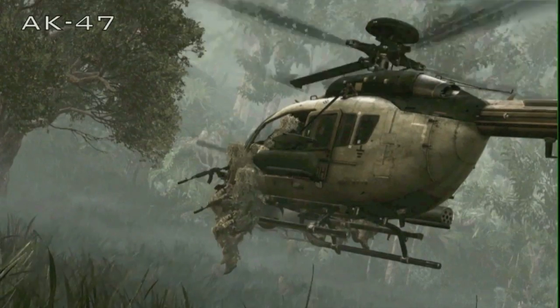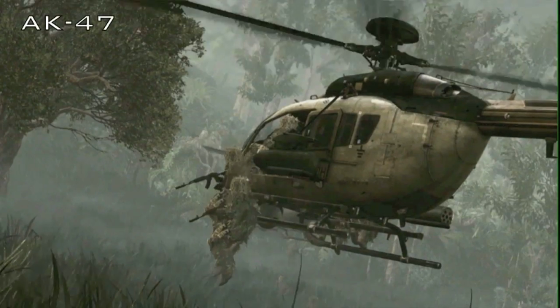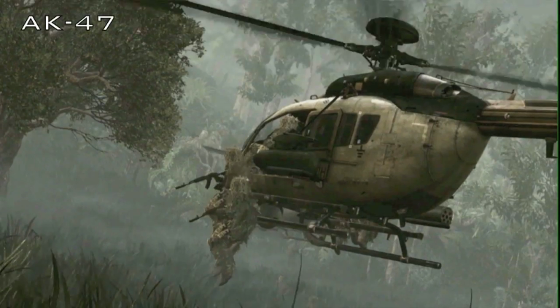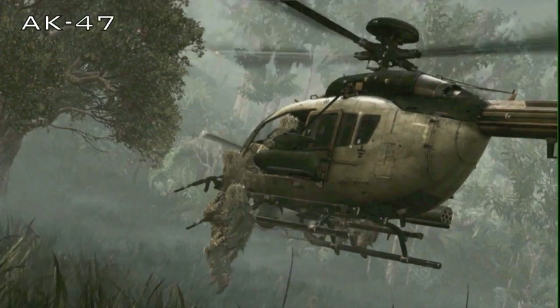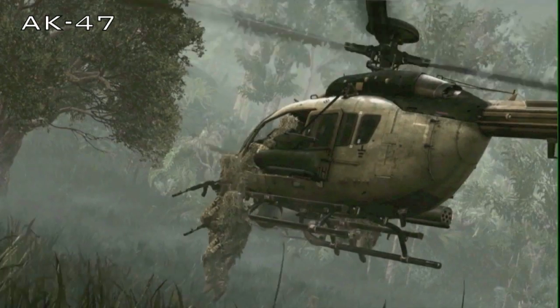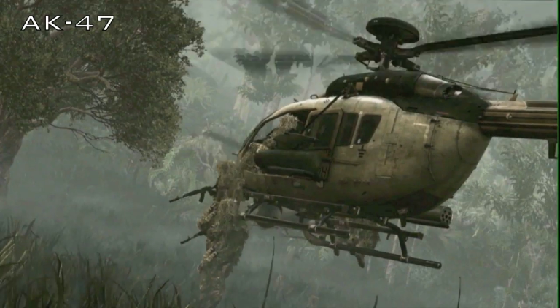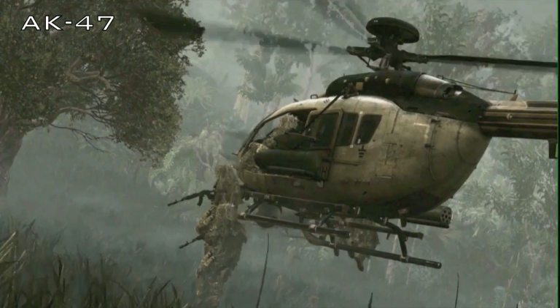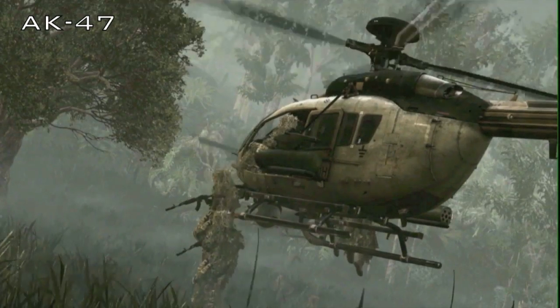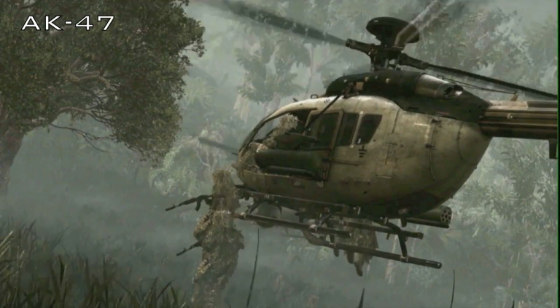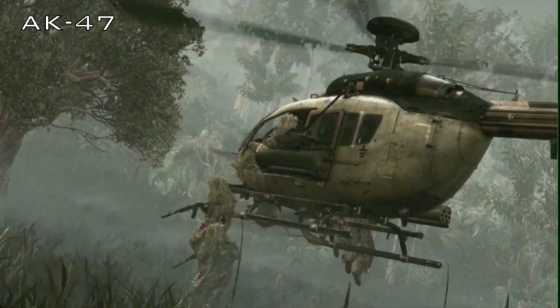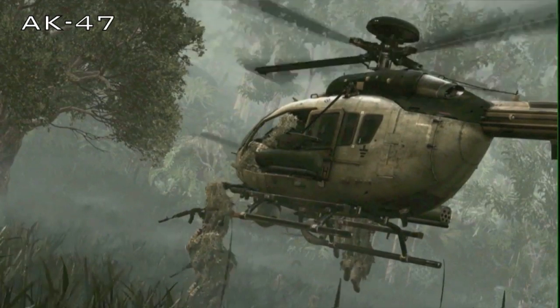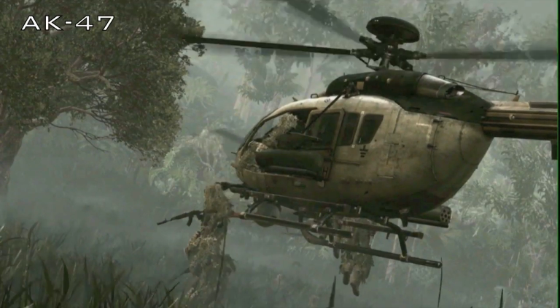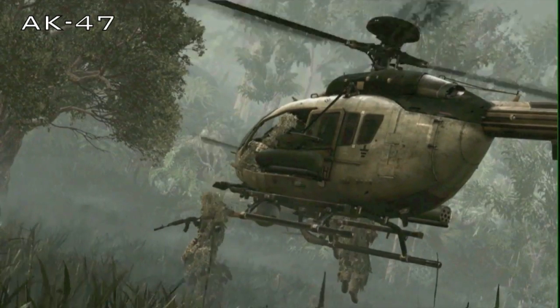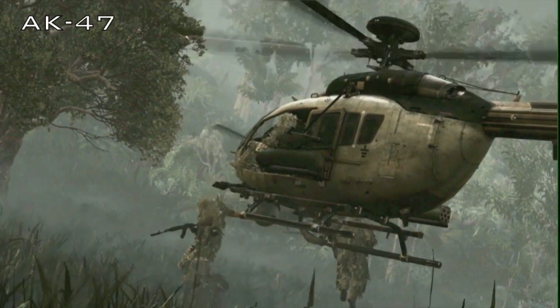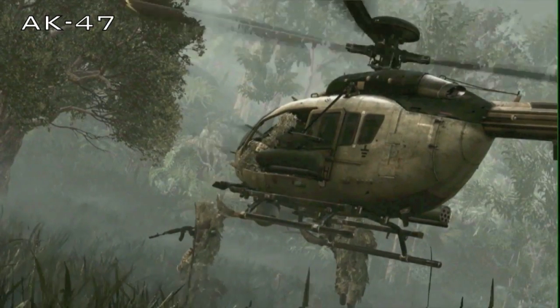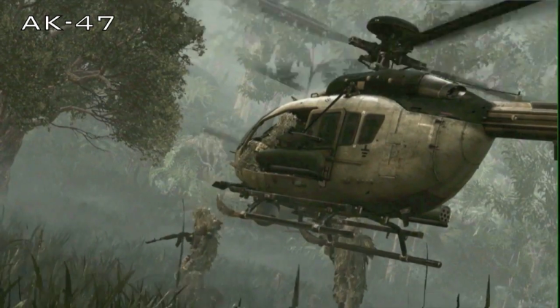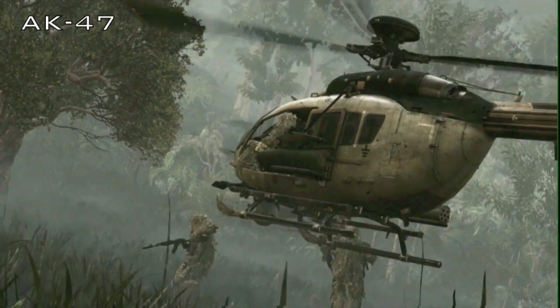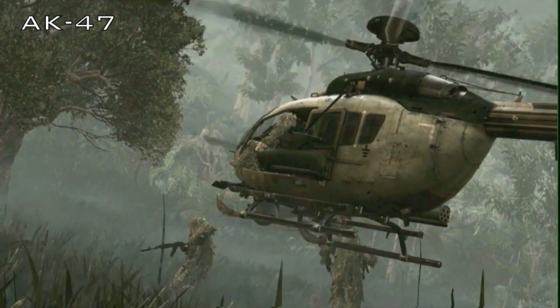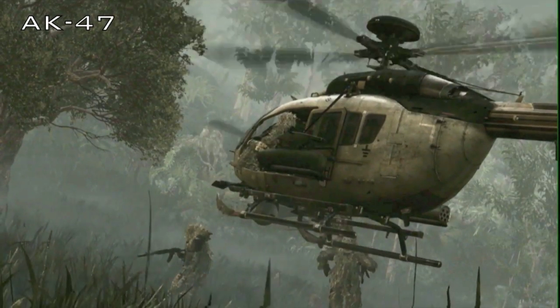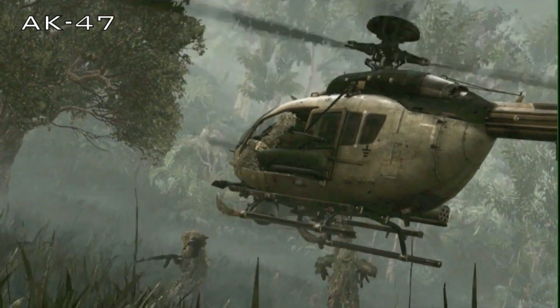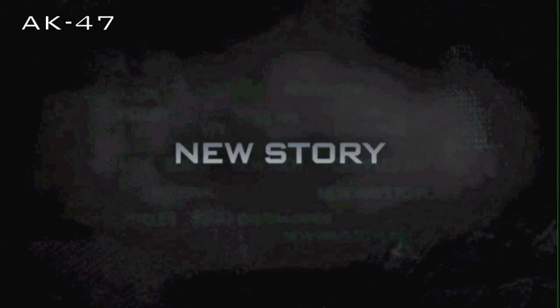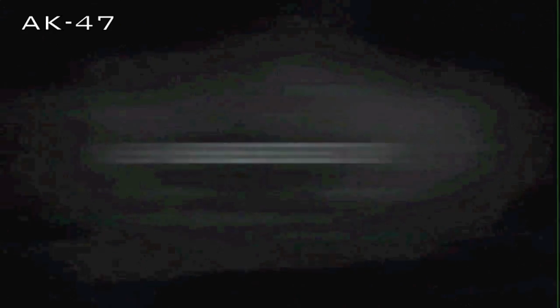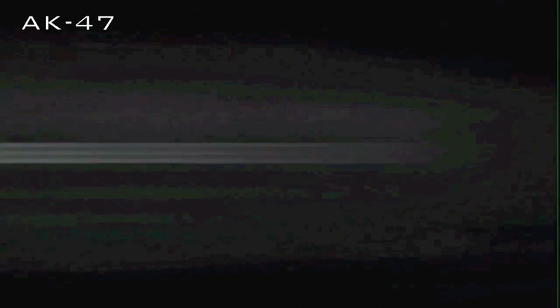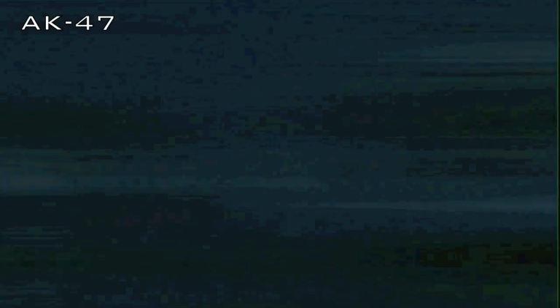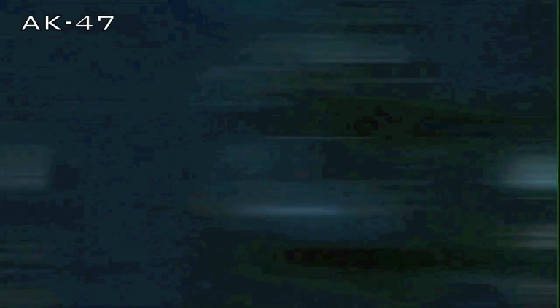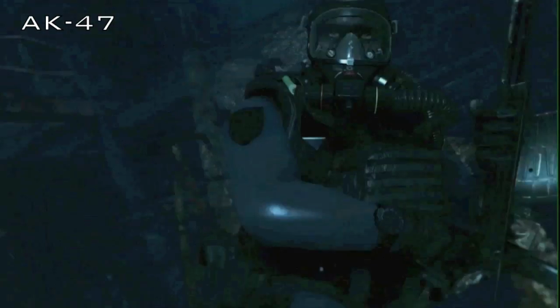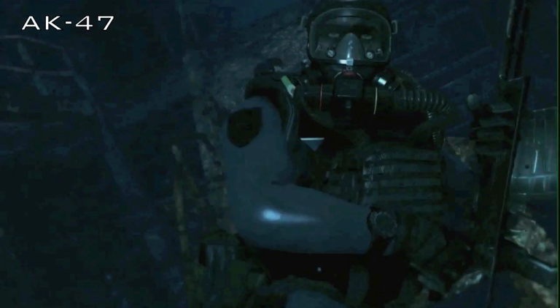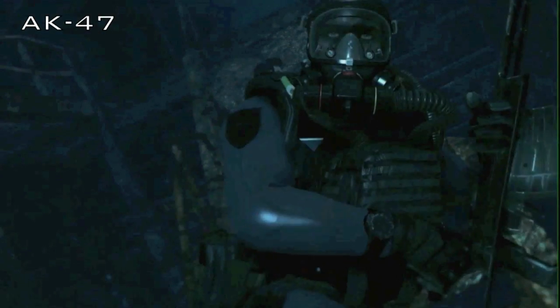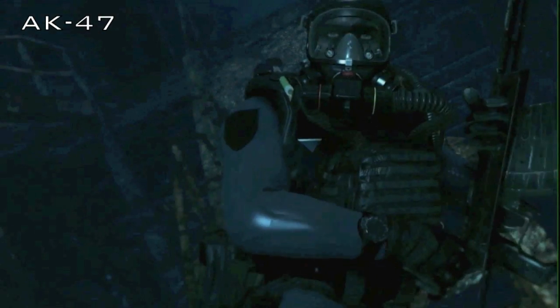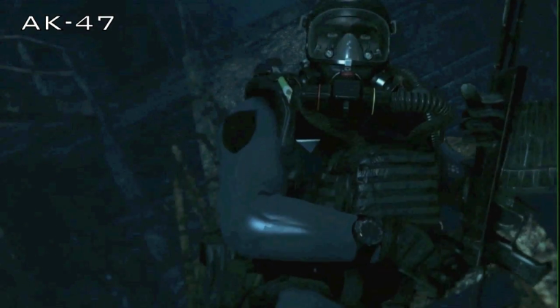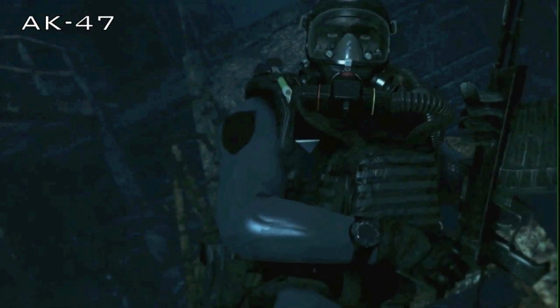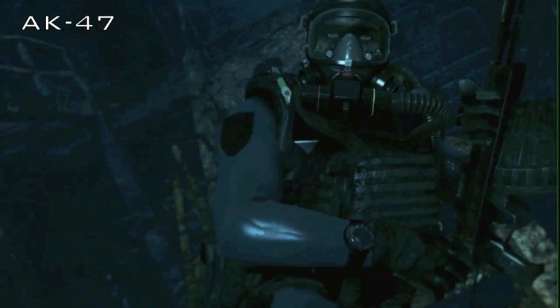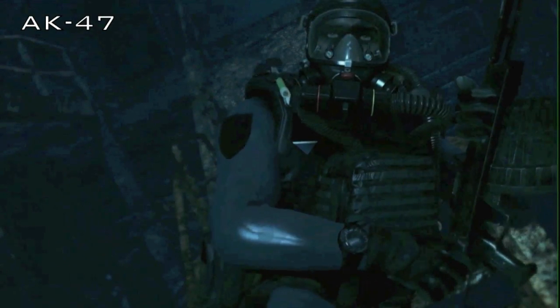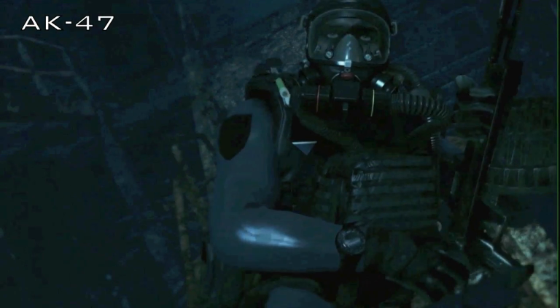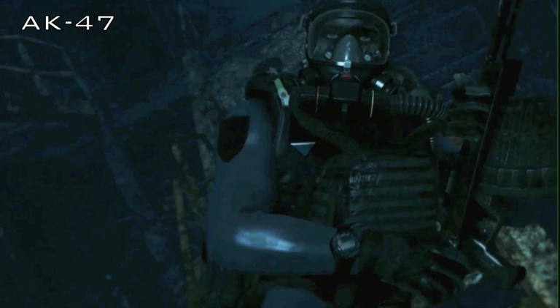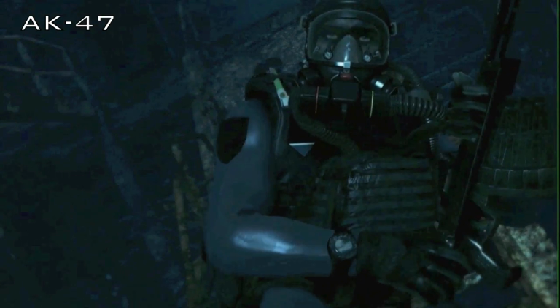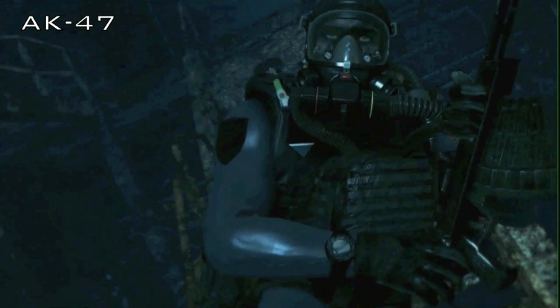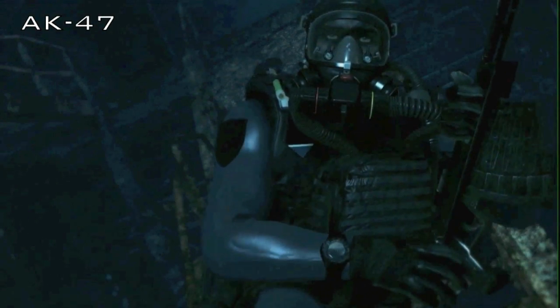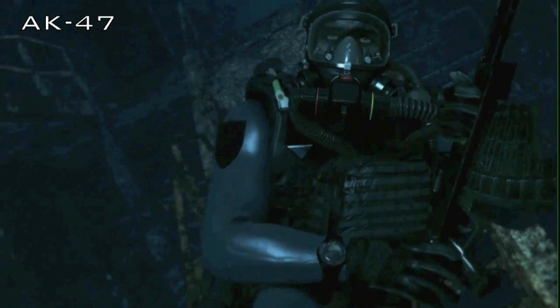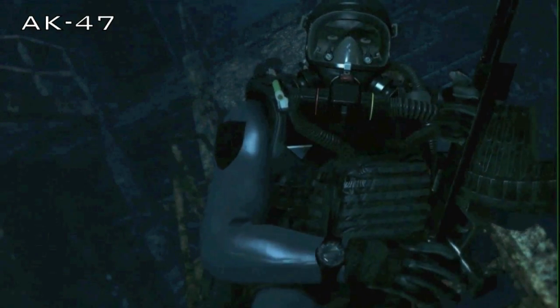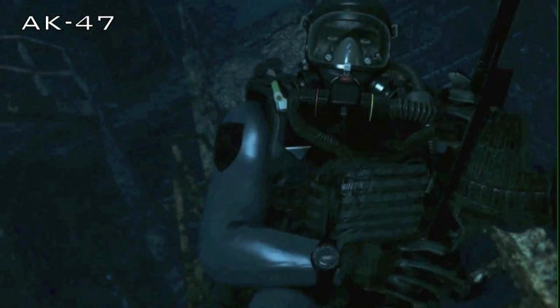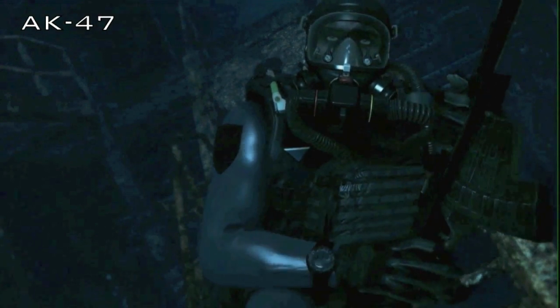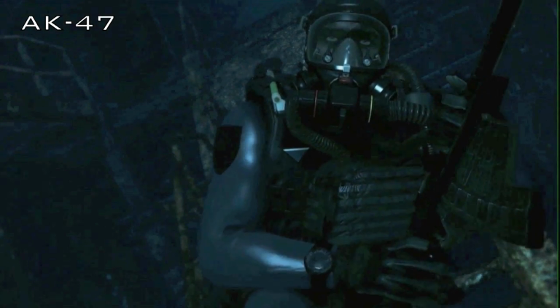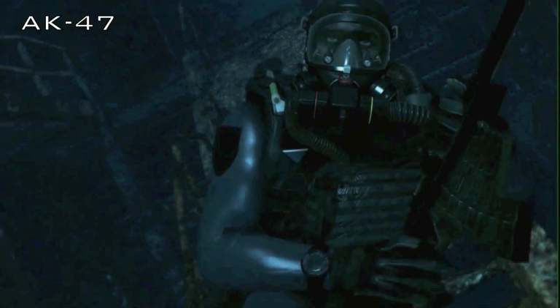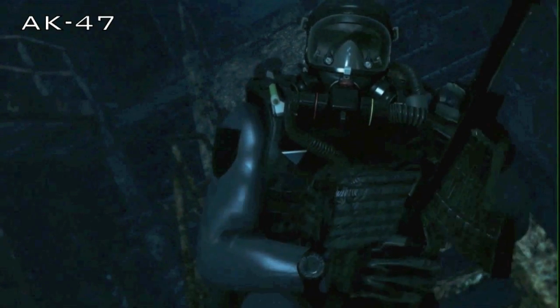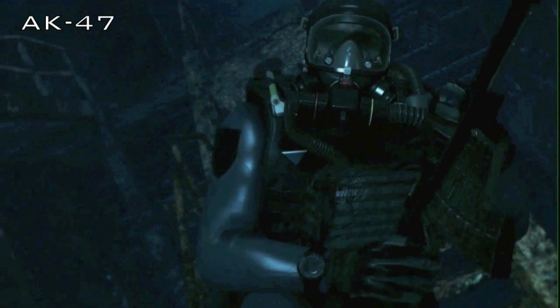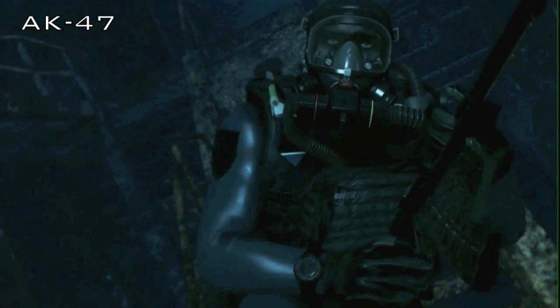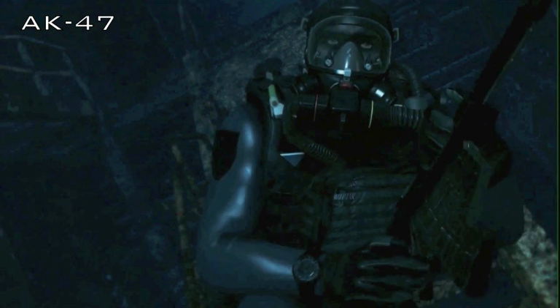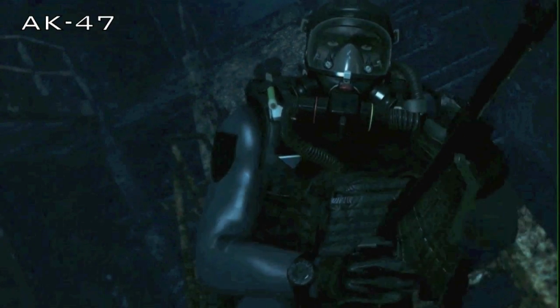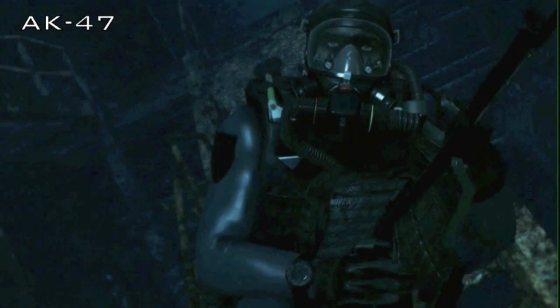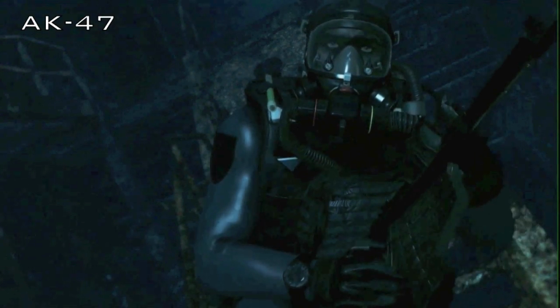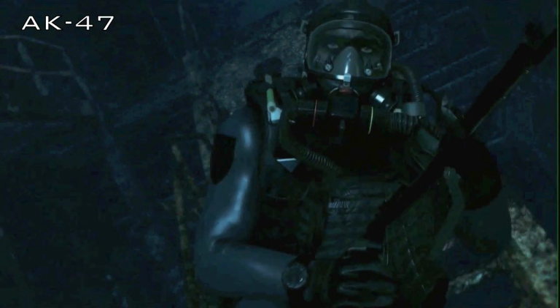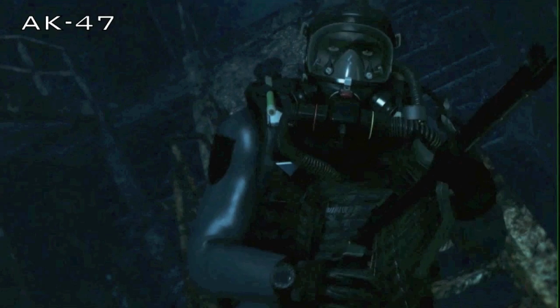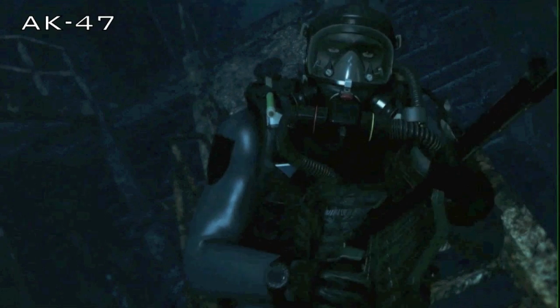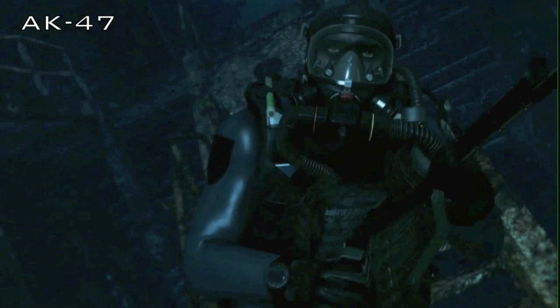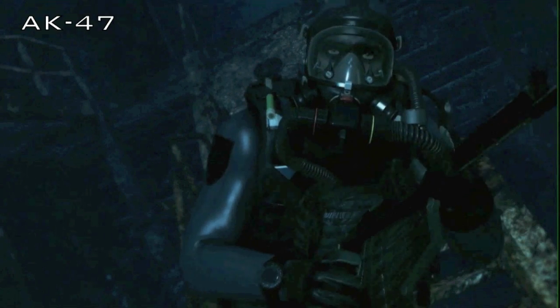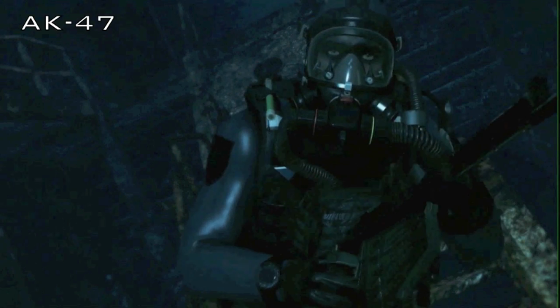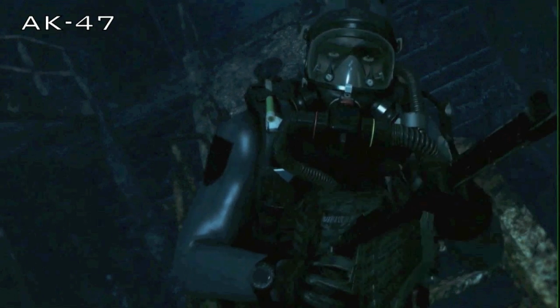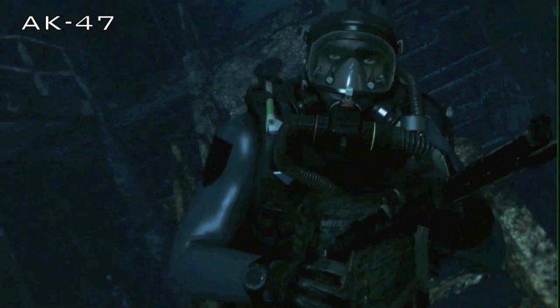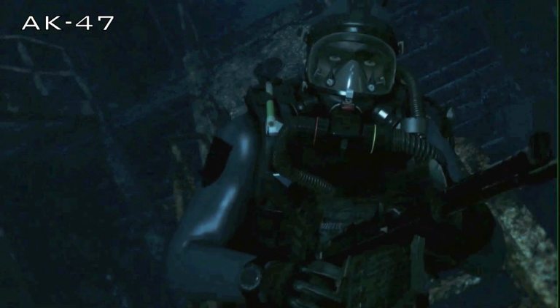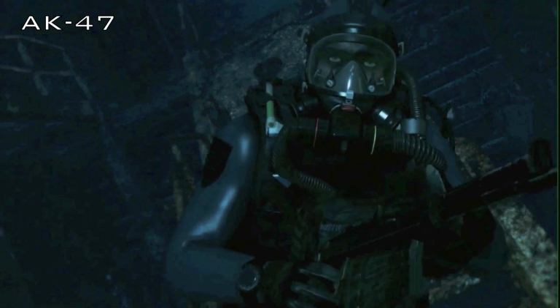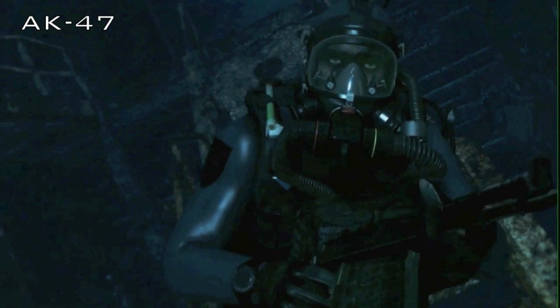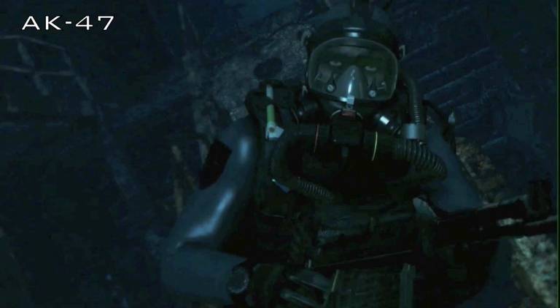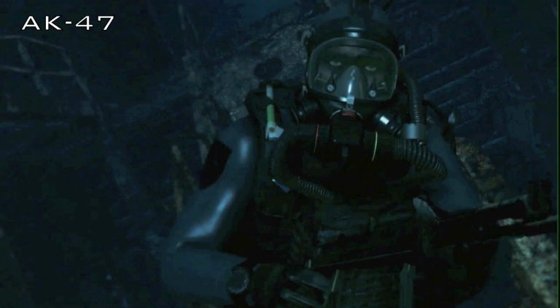Right, so first you can see the Ghillie drop out of the H6 with an AK-47. Now this also looks like an AK-47, but it just looks weird because of the big-ass mag.